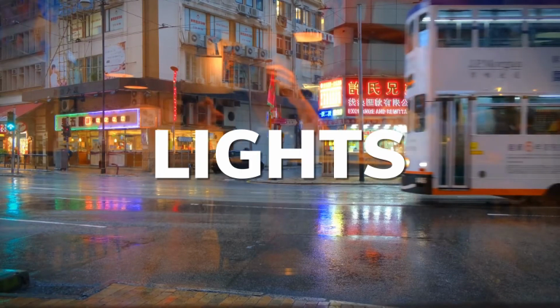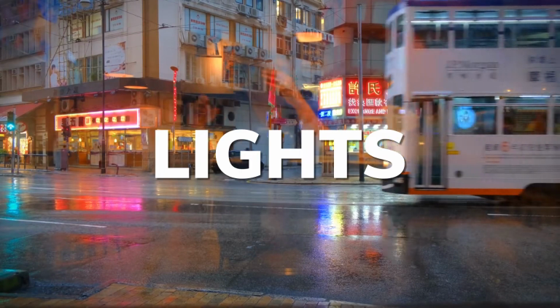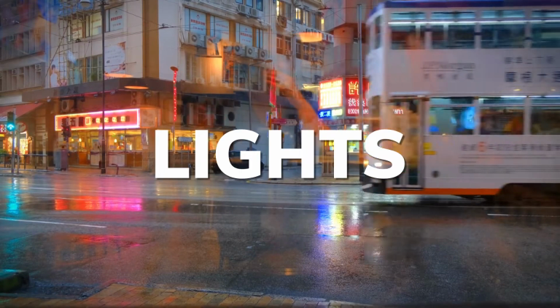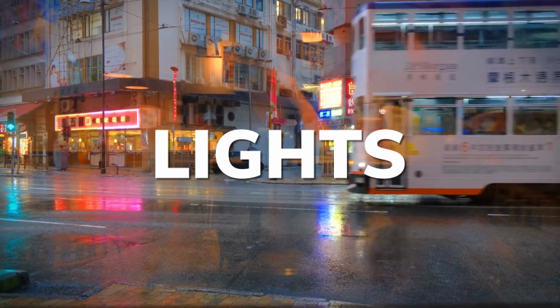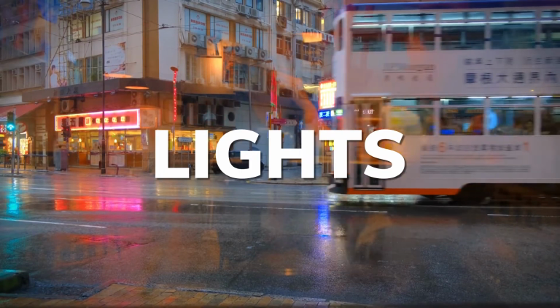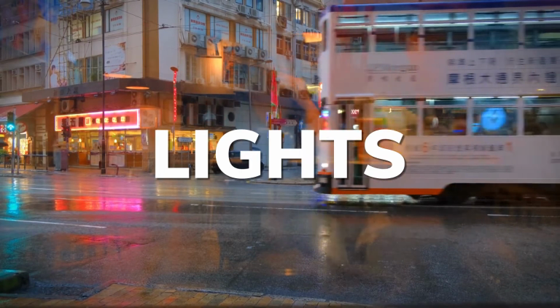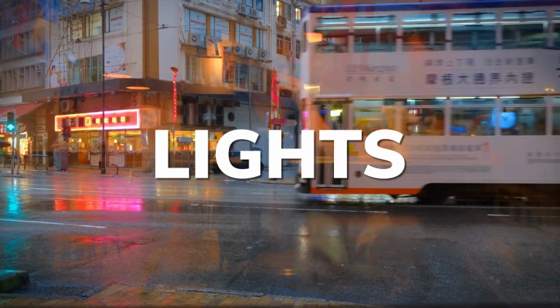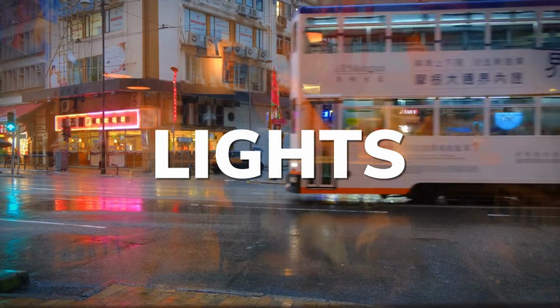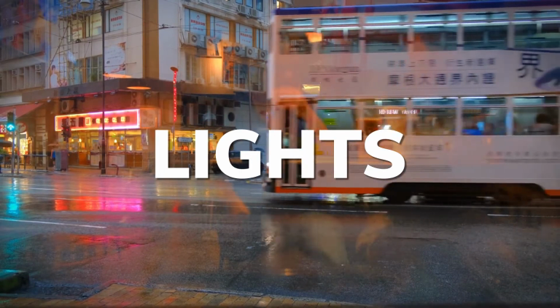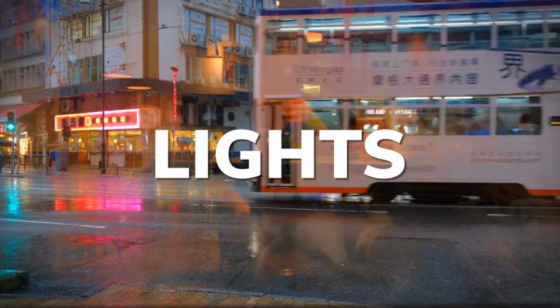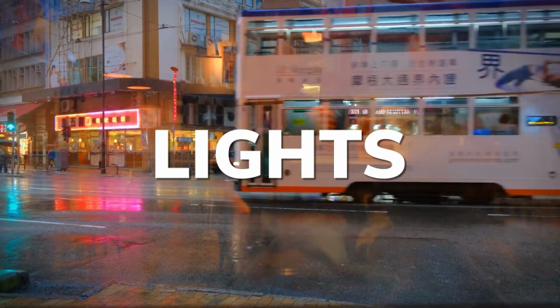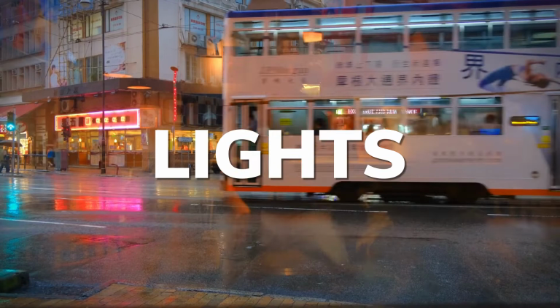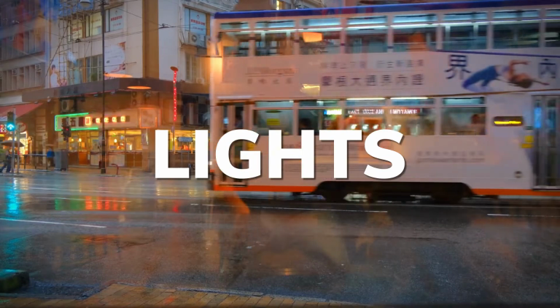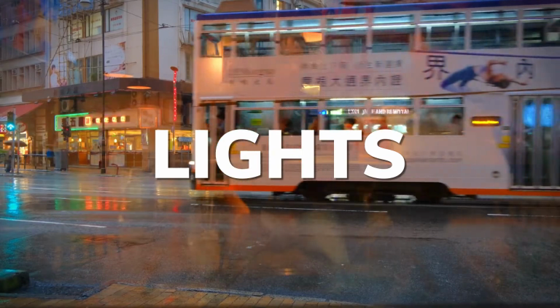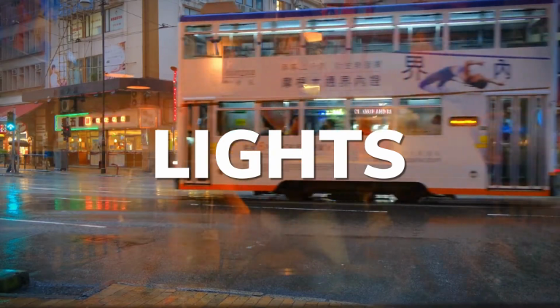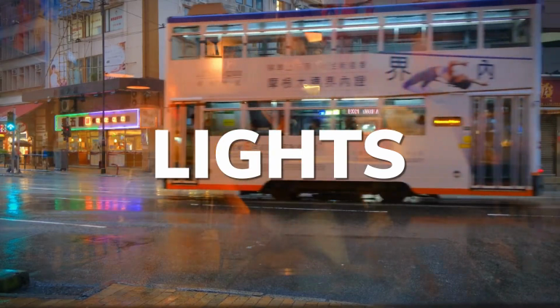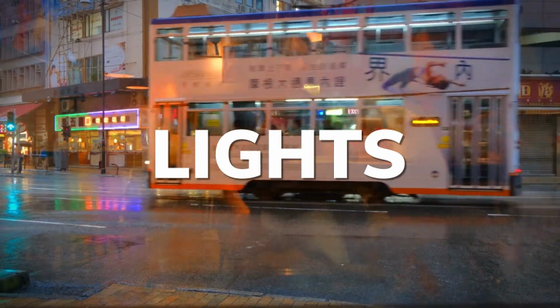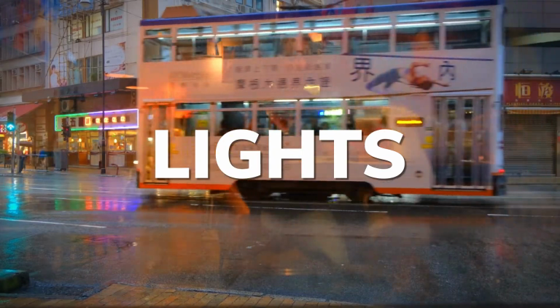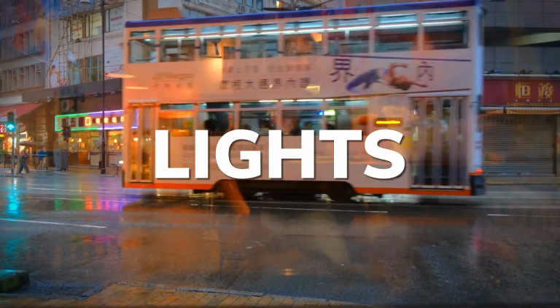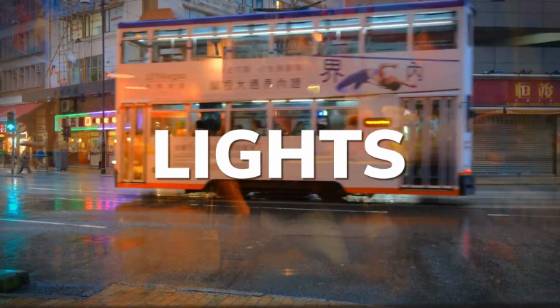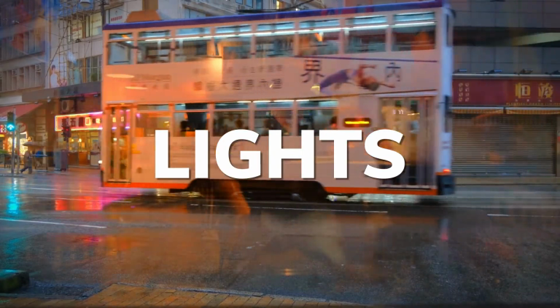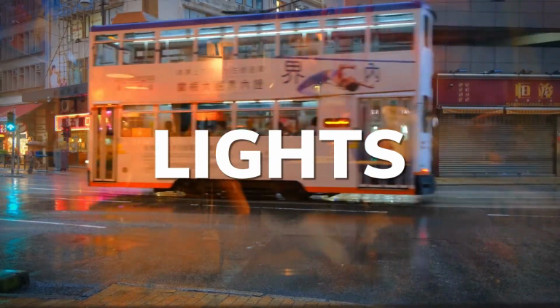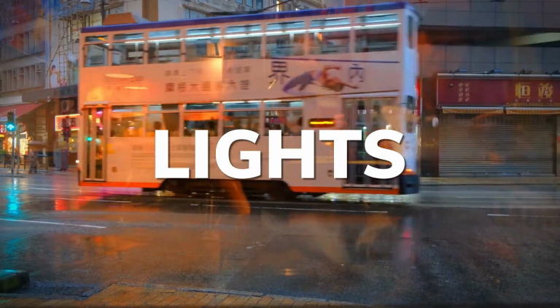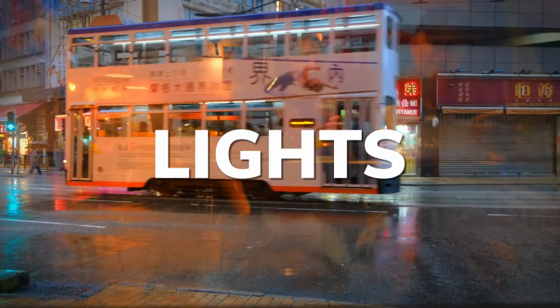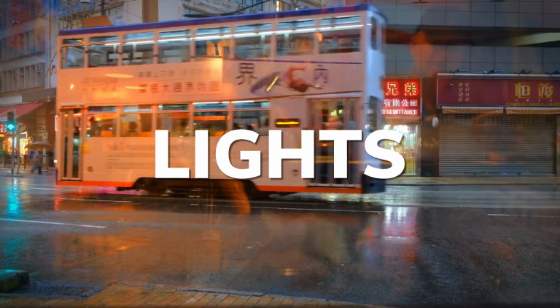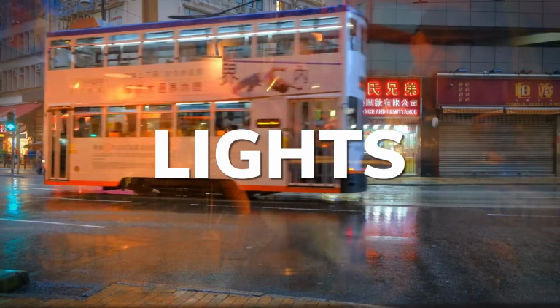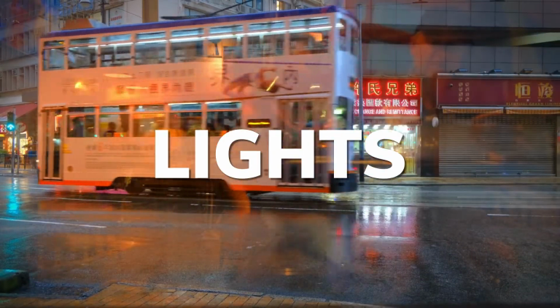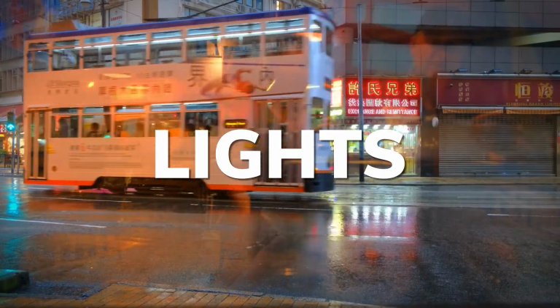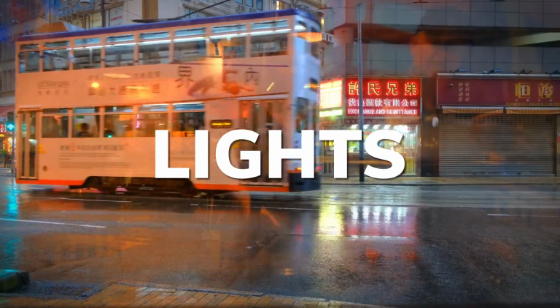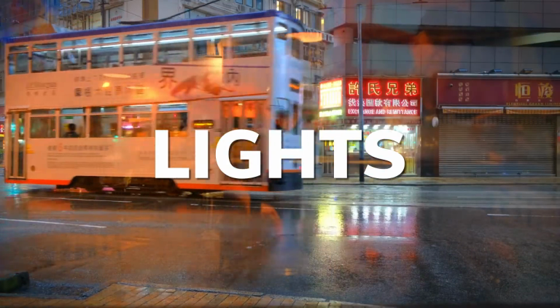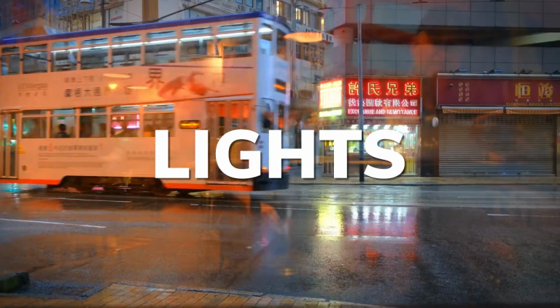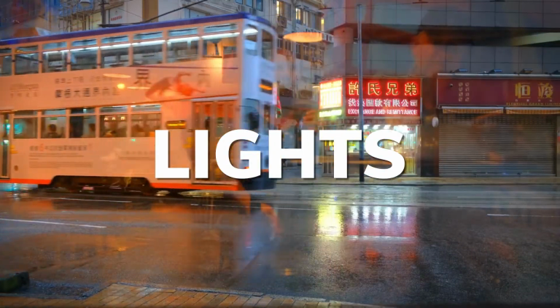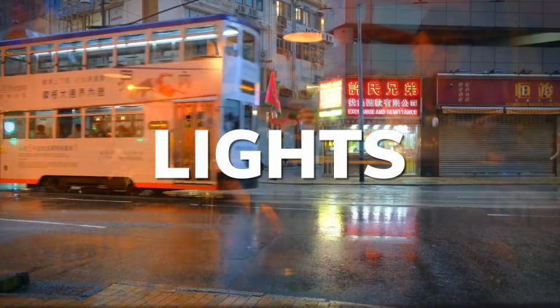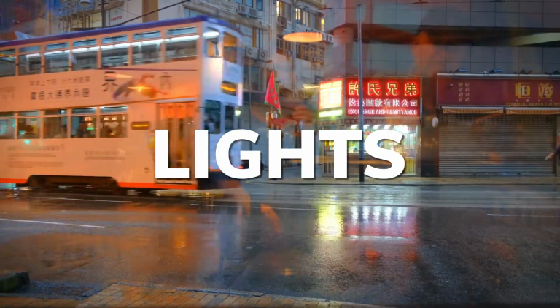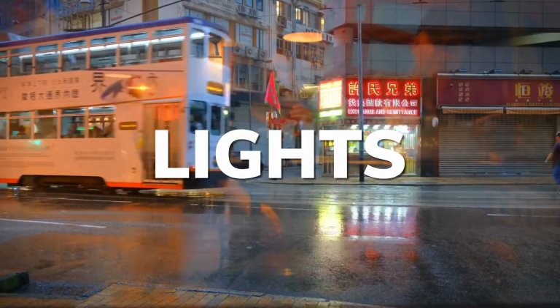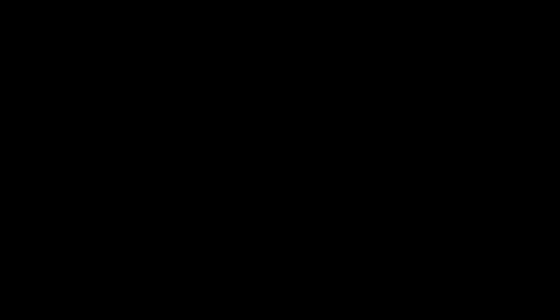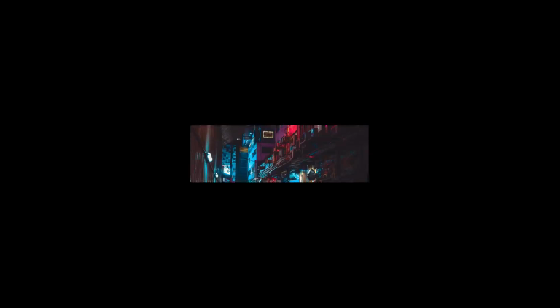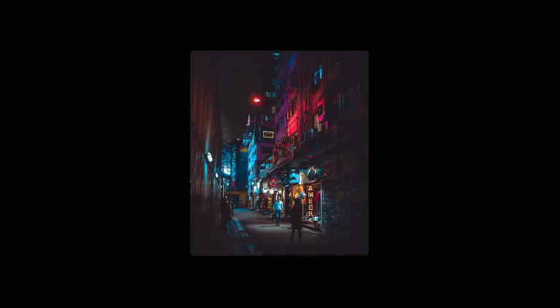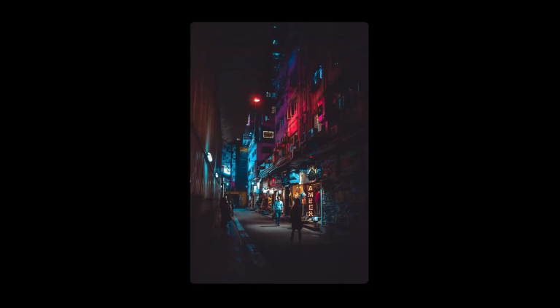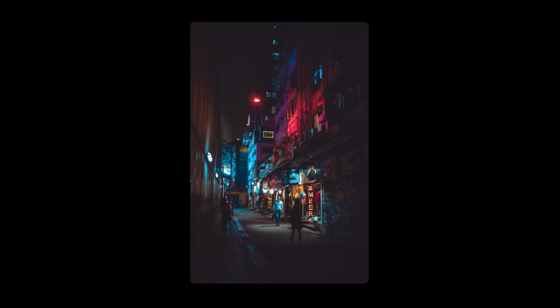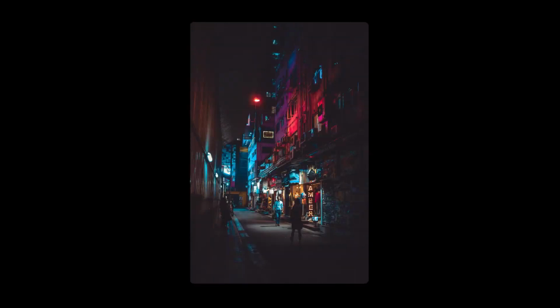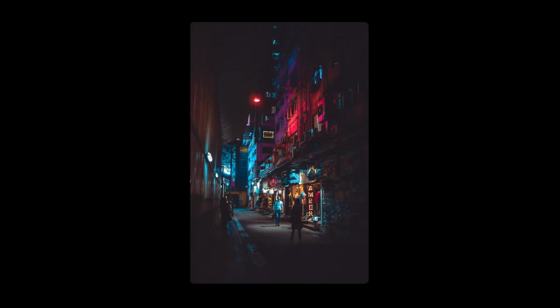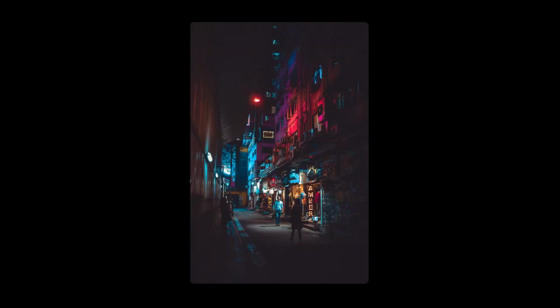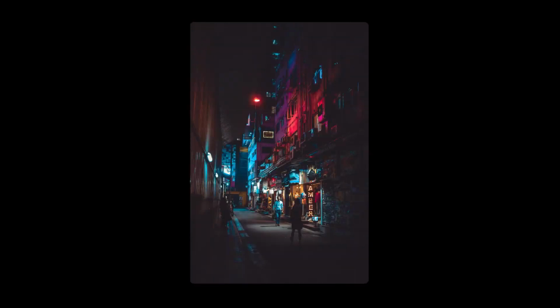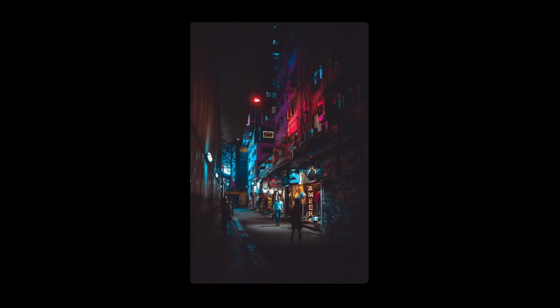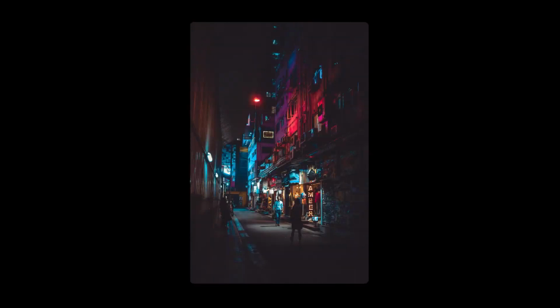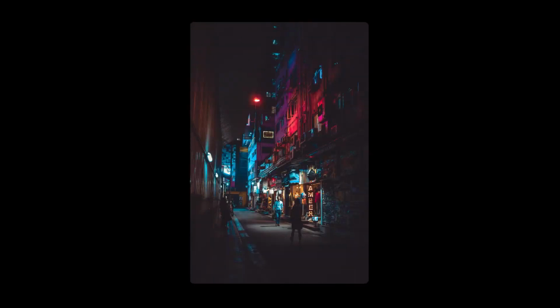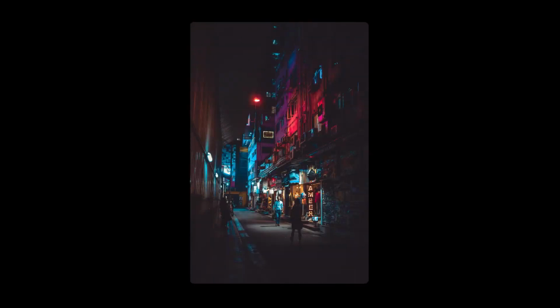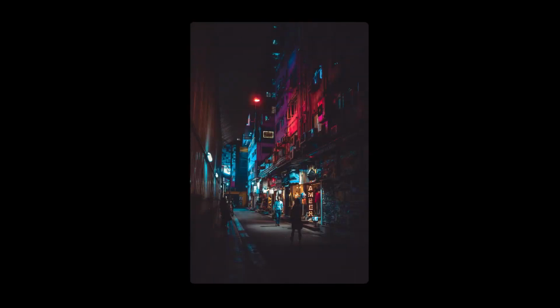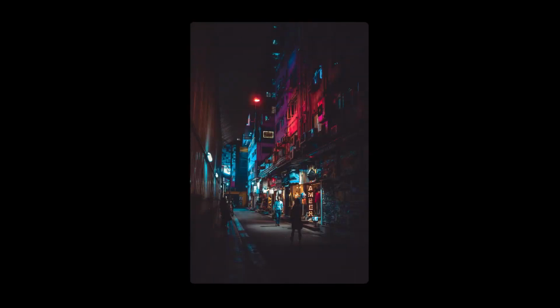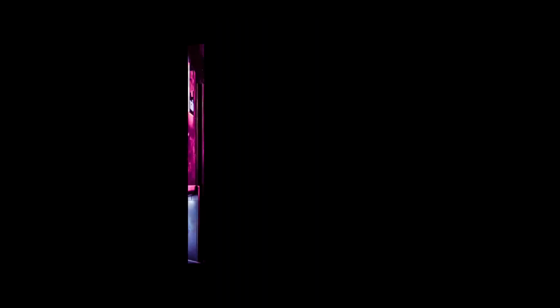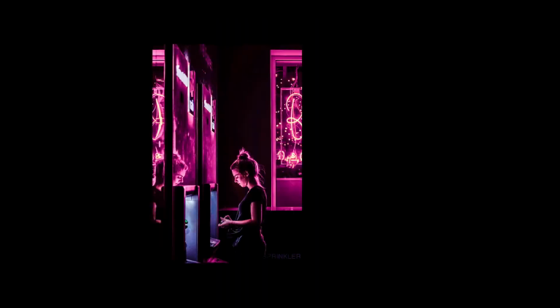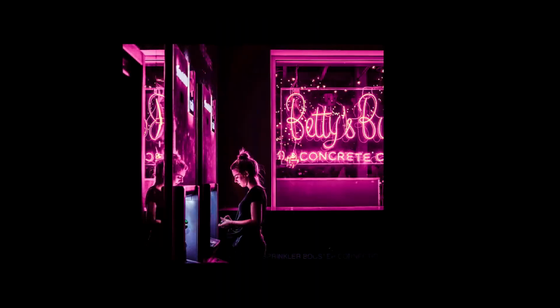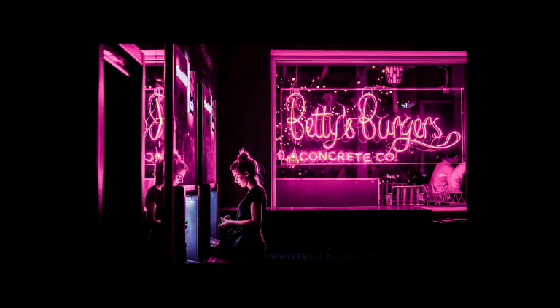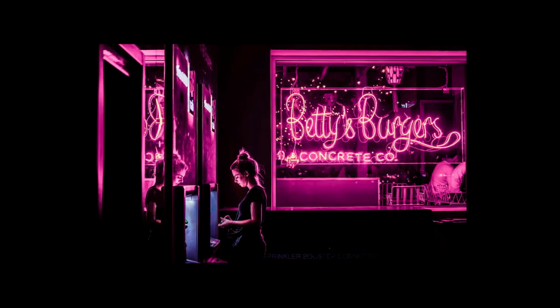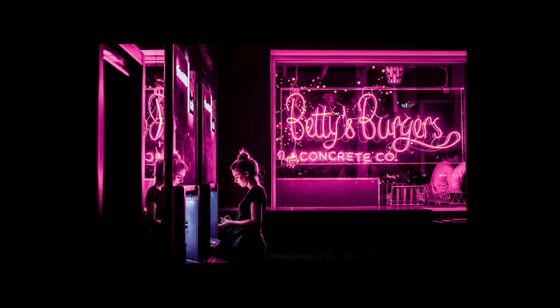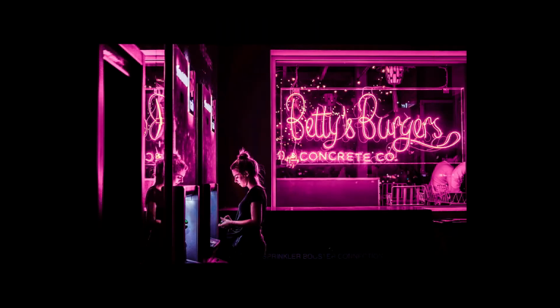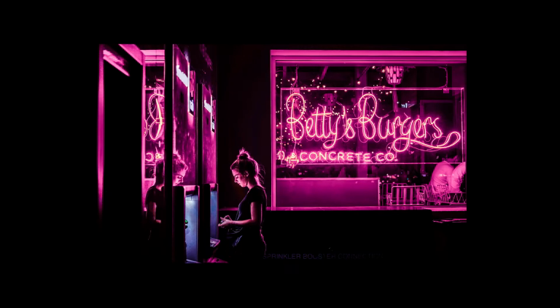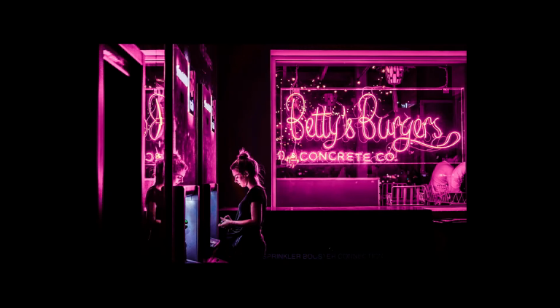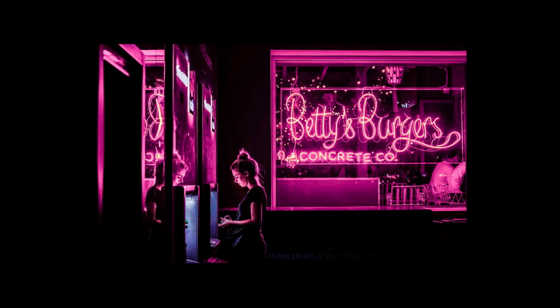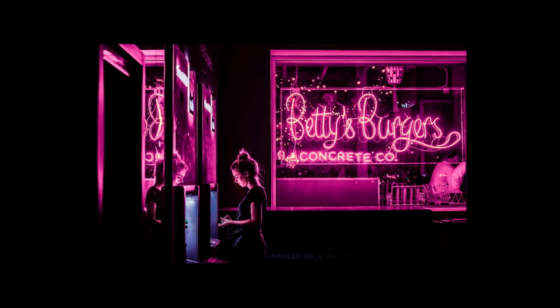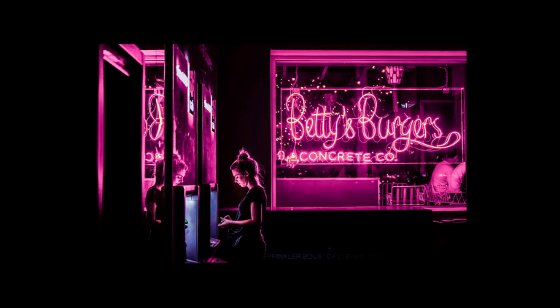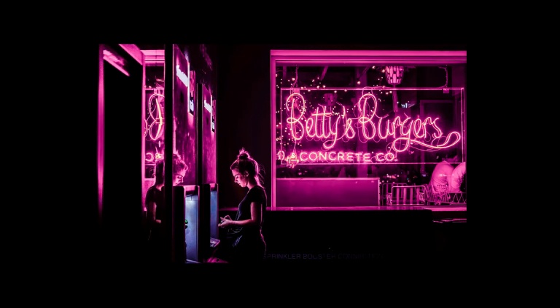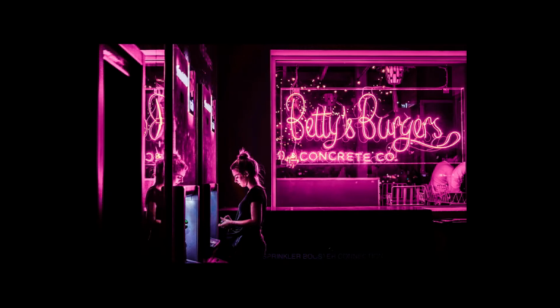Street lights and storefronts can often provide vibrant lighting. Try to find neon light that adds a pop of color to your shots.